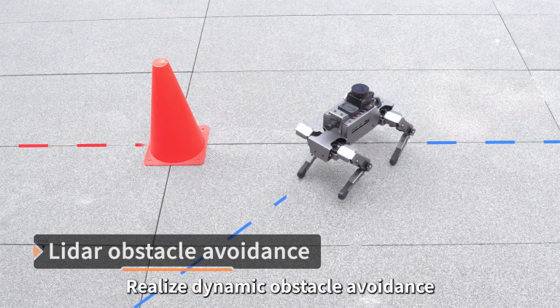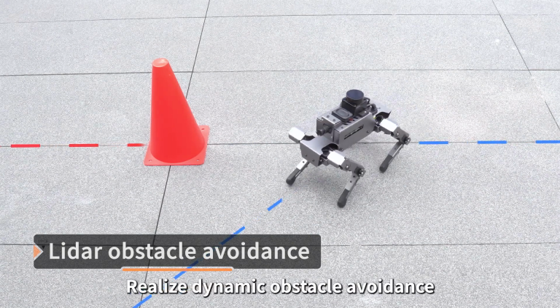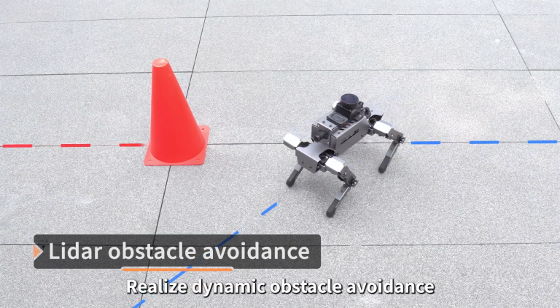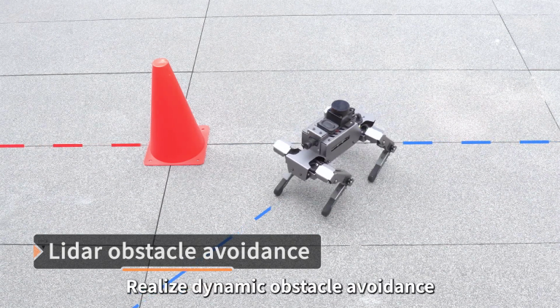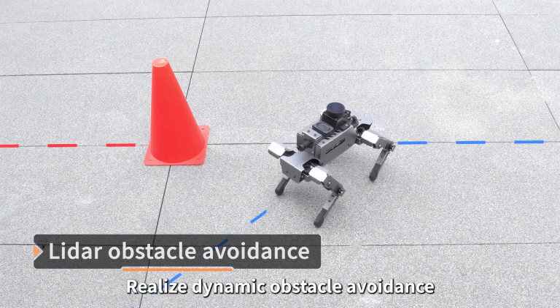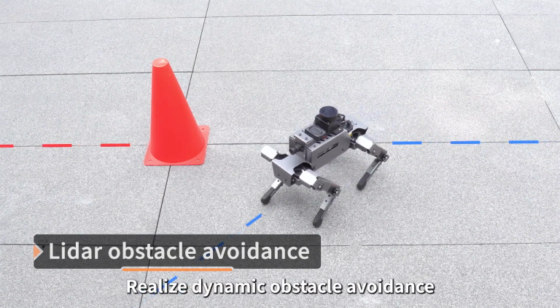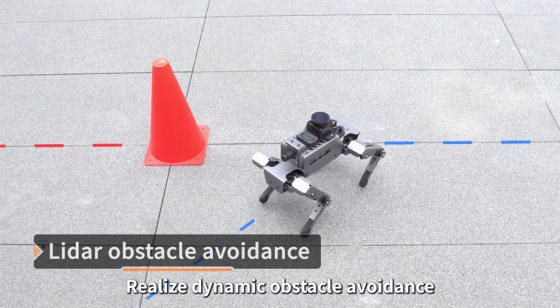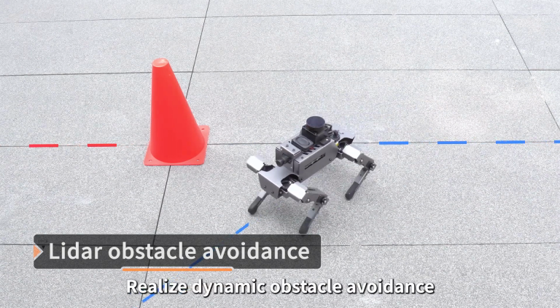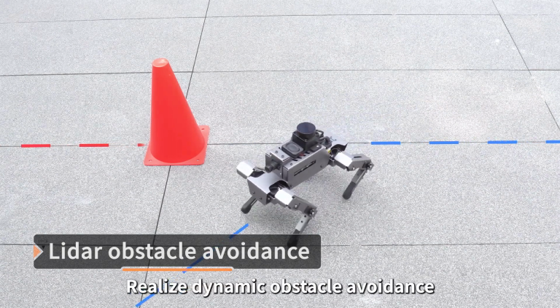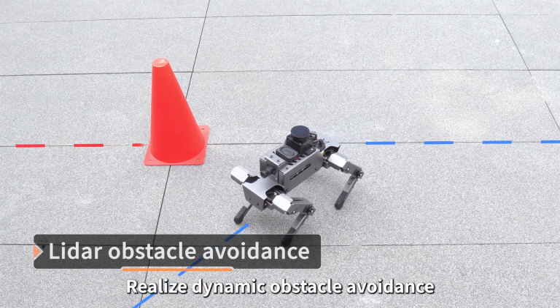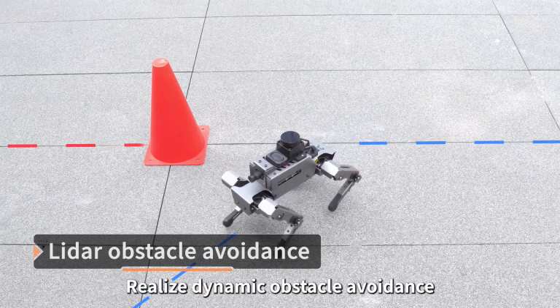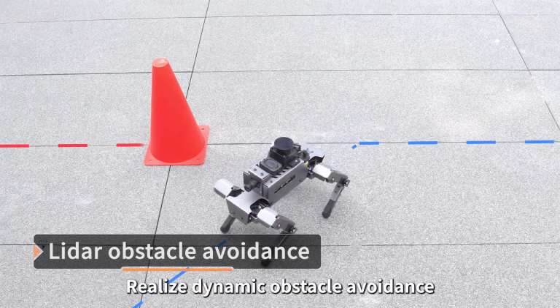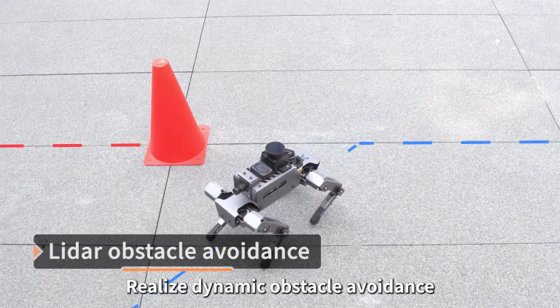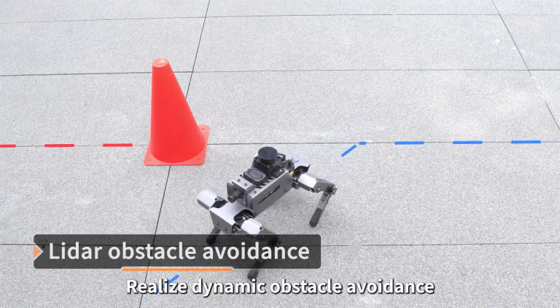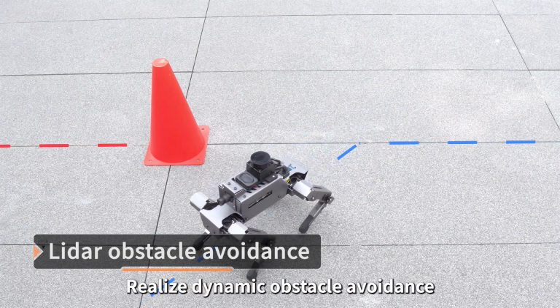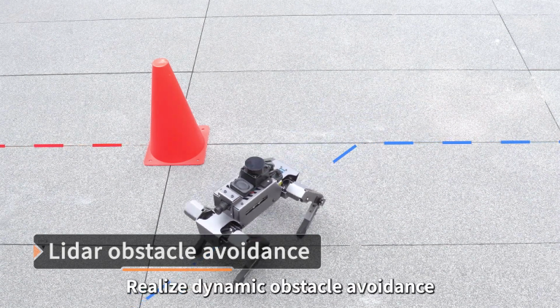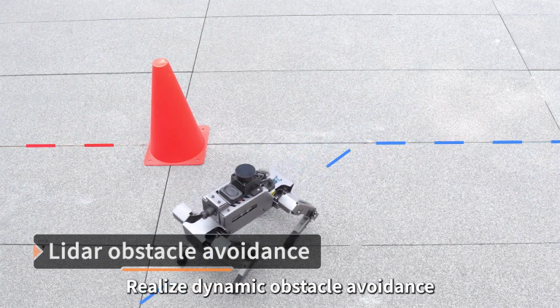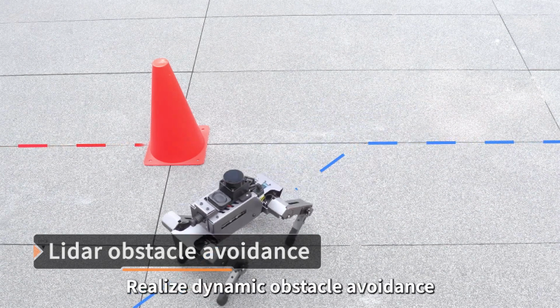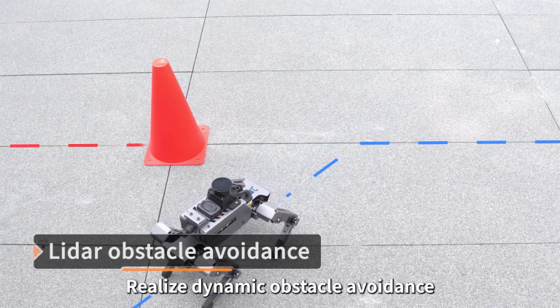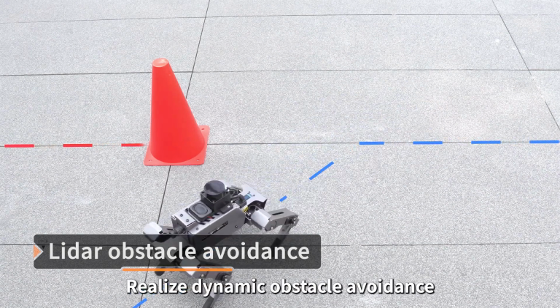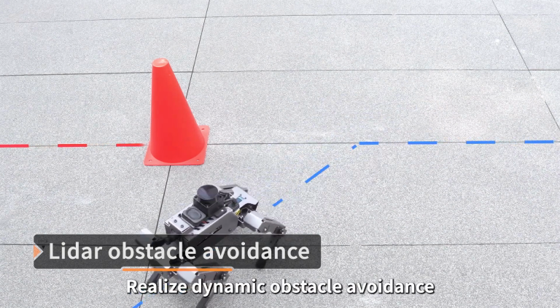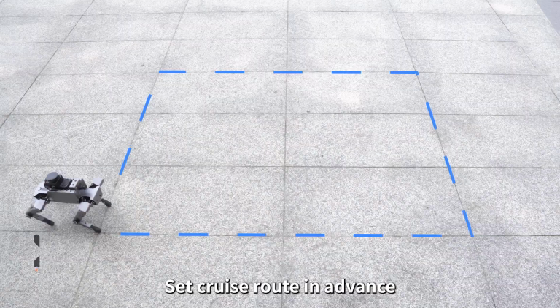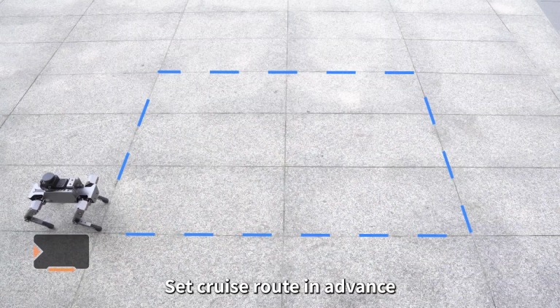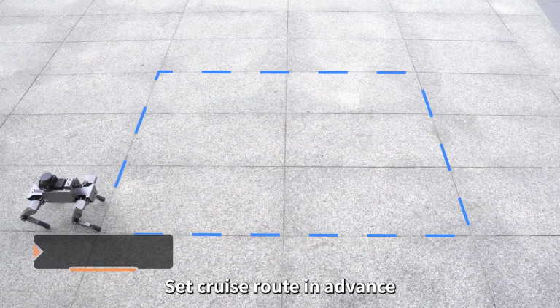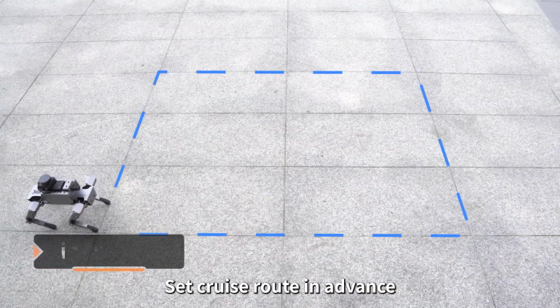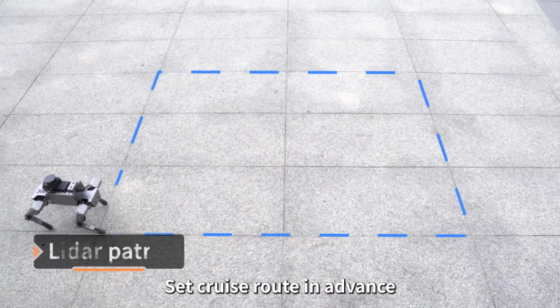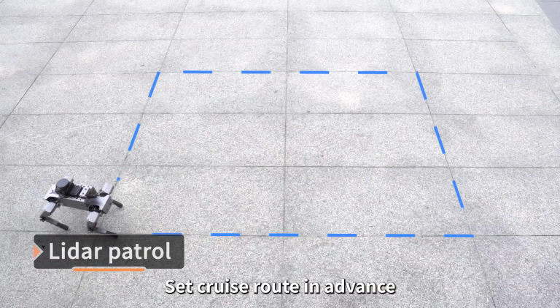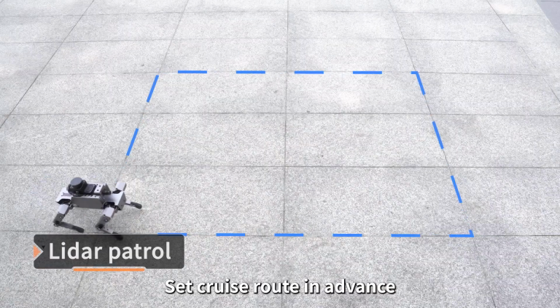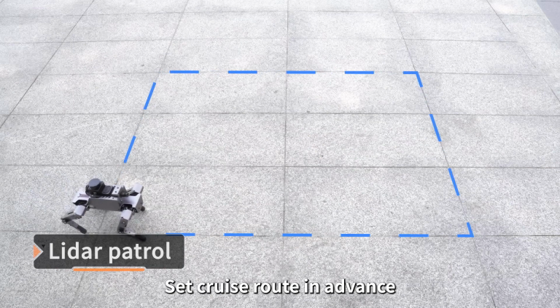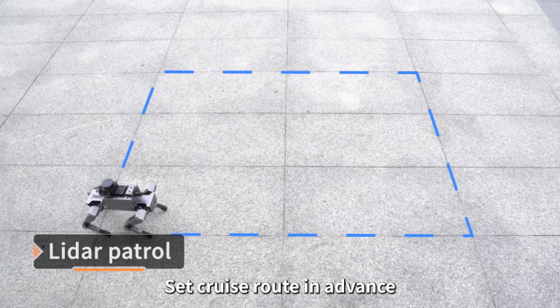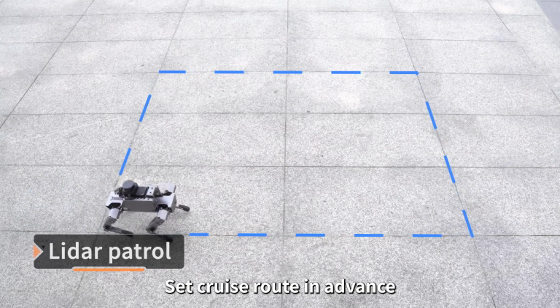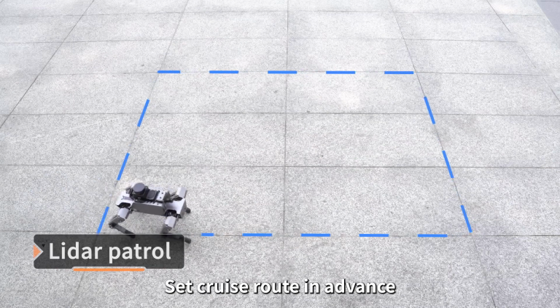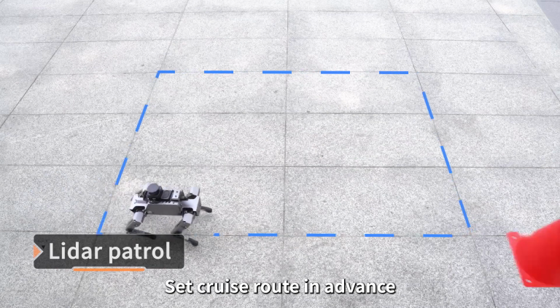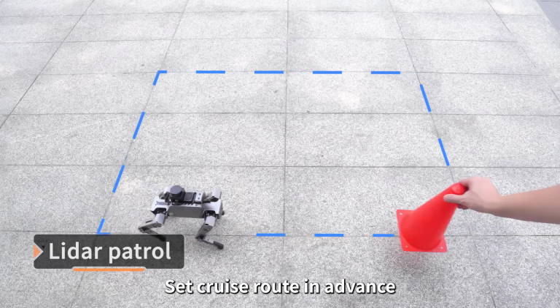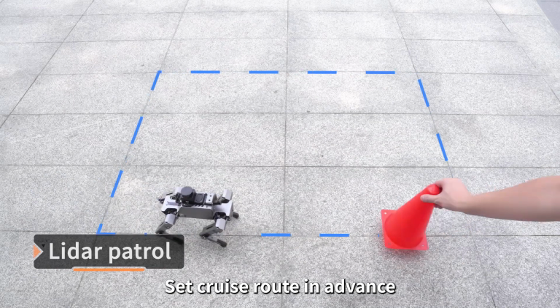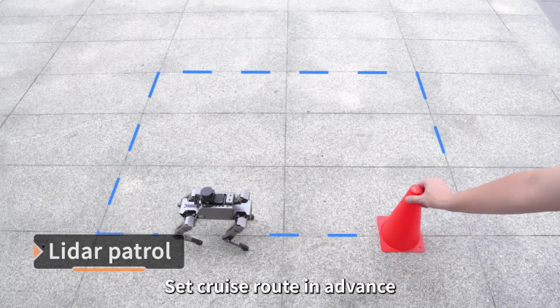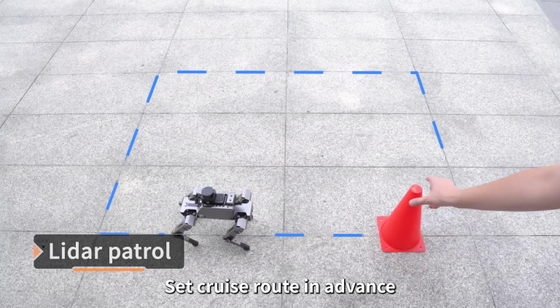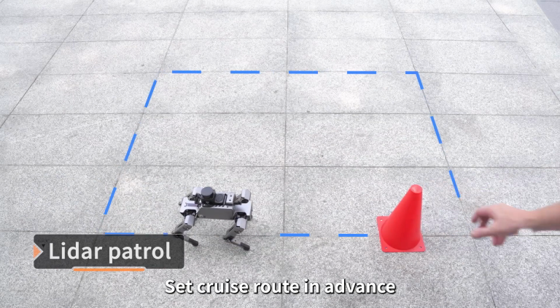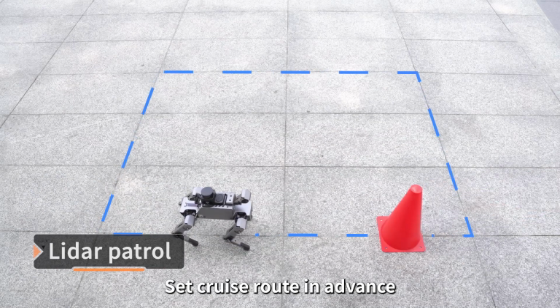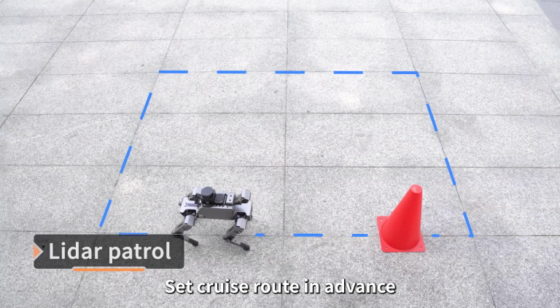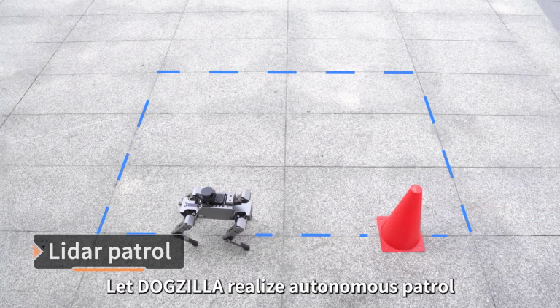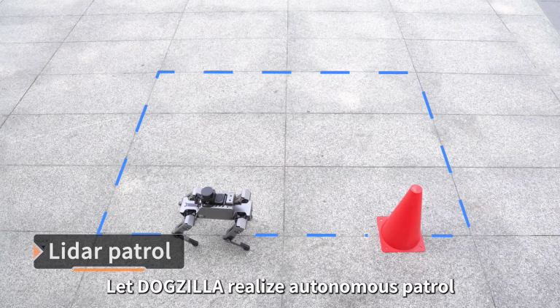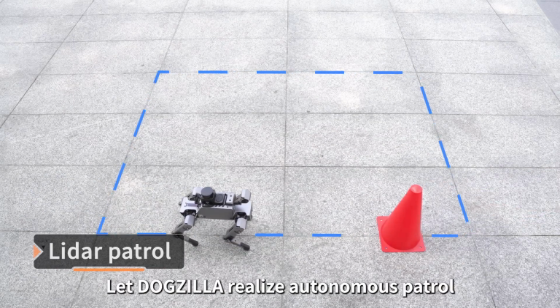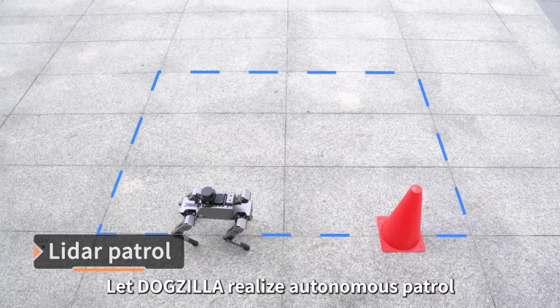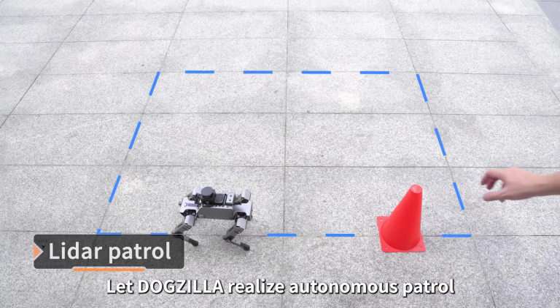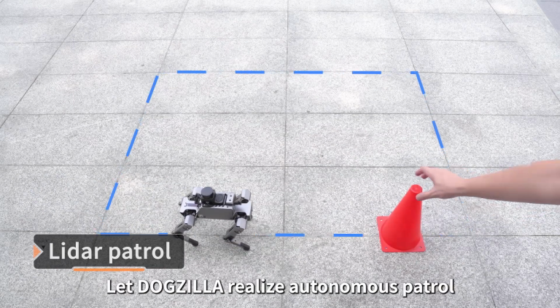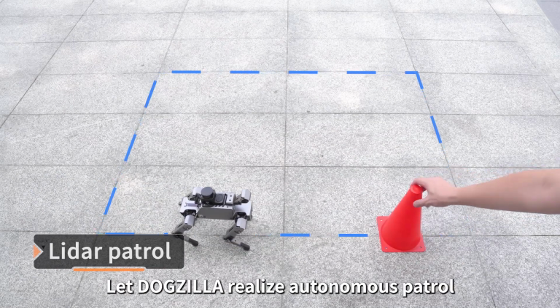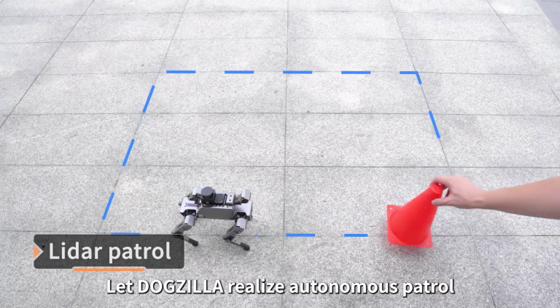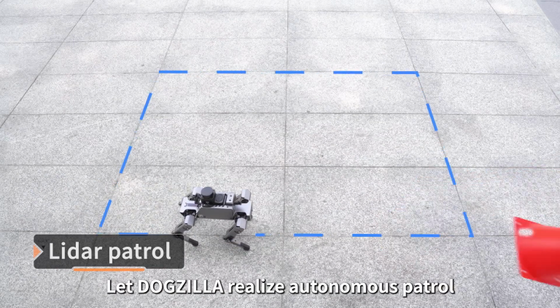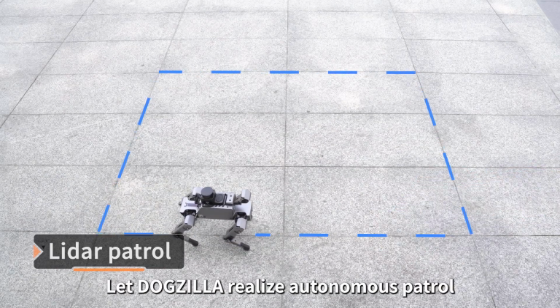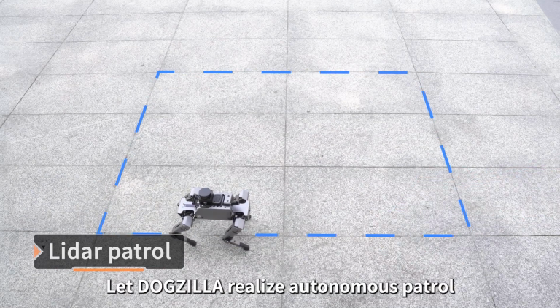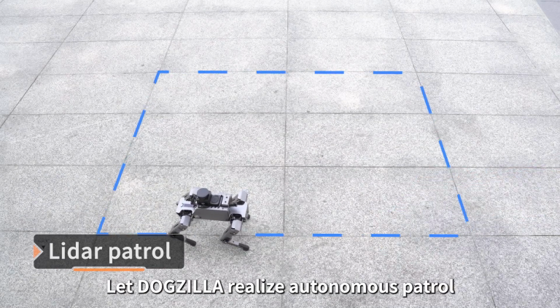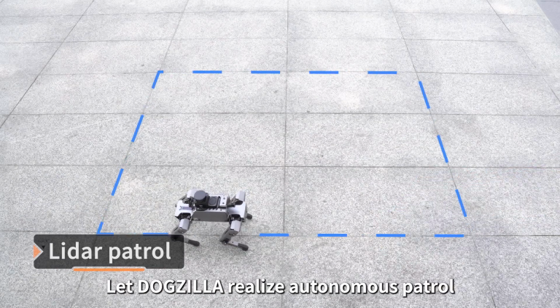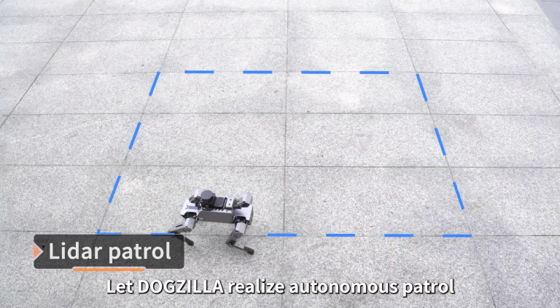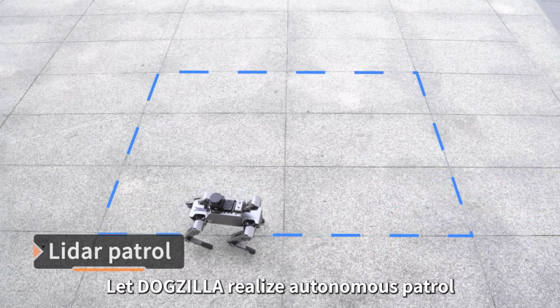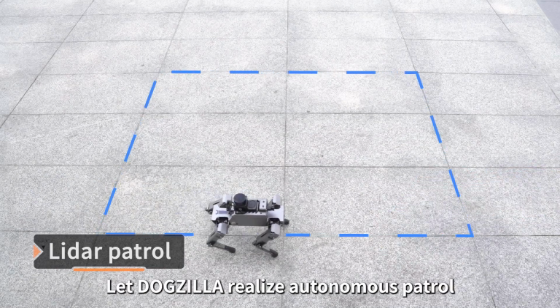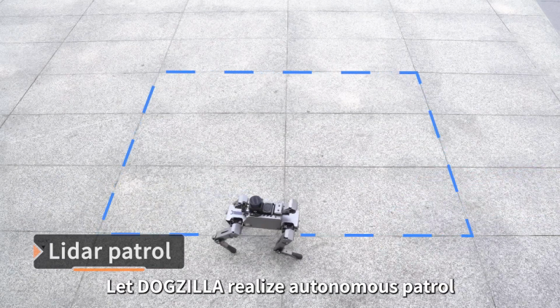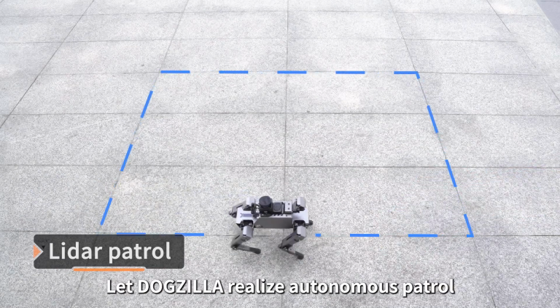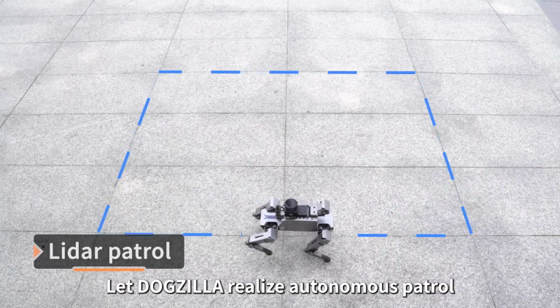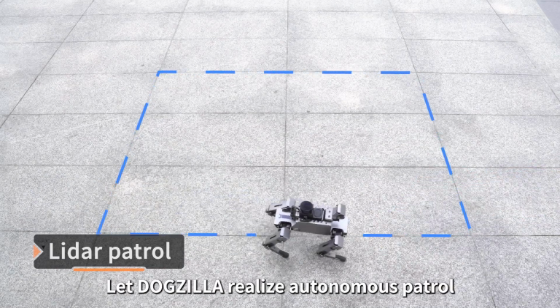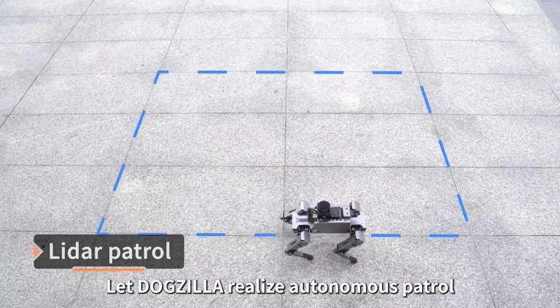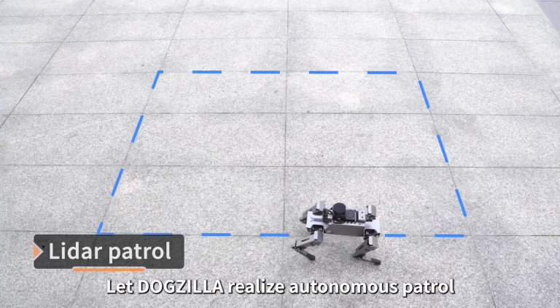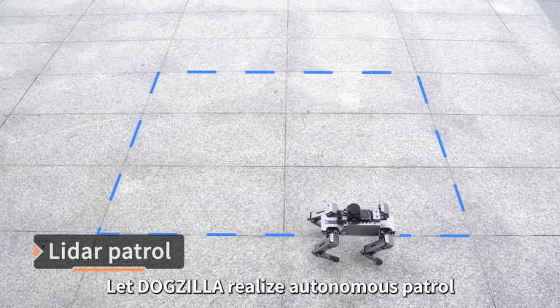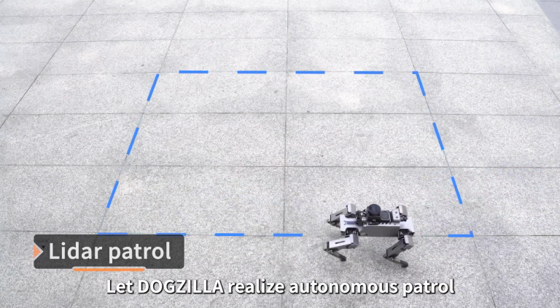Dogzilla can realize dynamic obstacle avoidance. Users can set a cruise route in advance to let Dogzilla realize autonomous patrol.